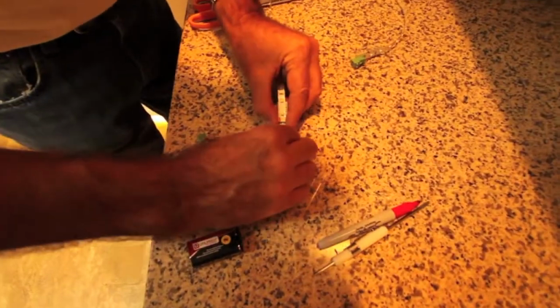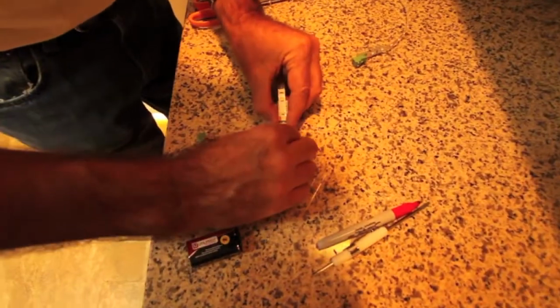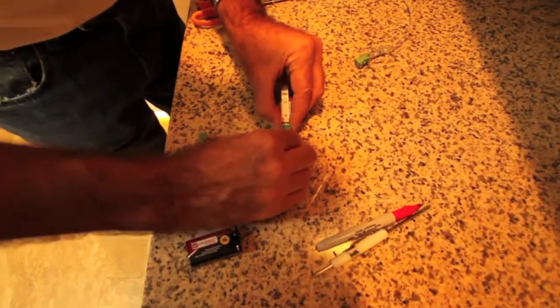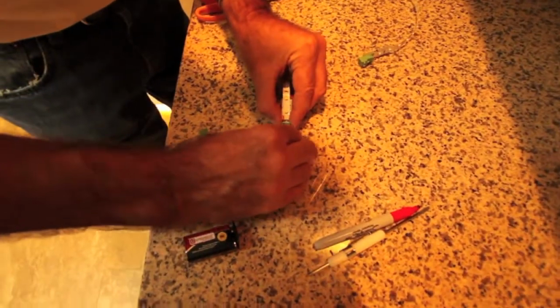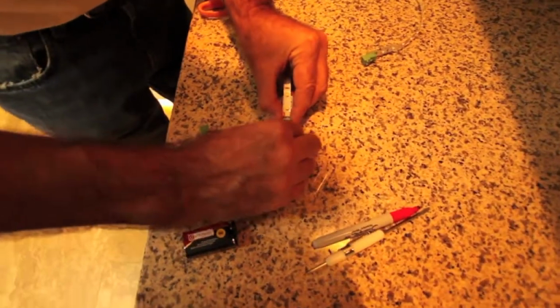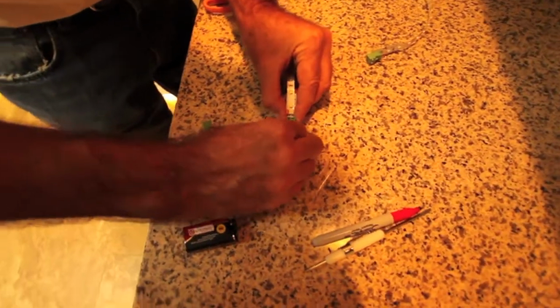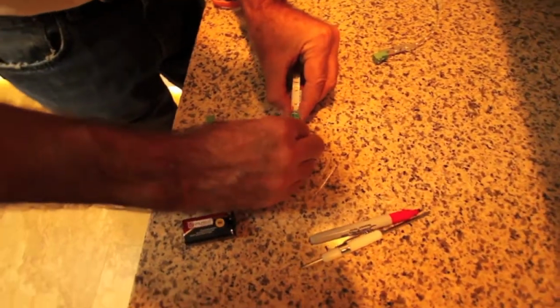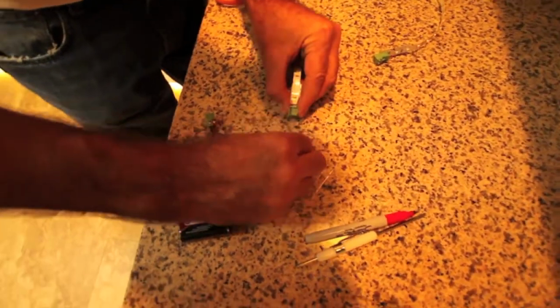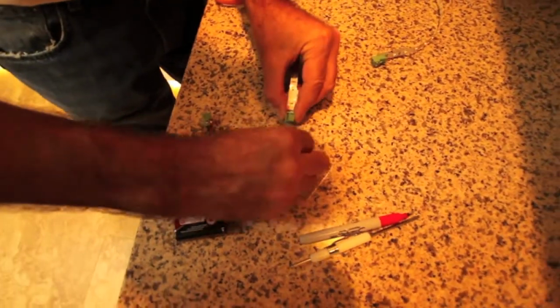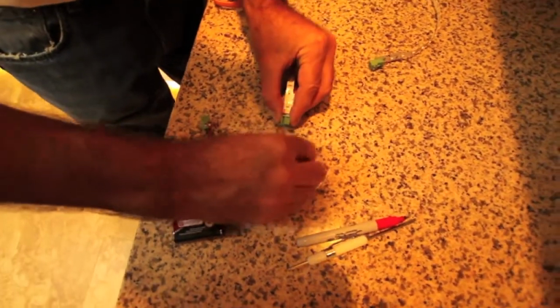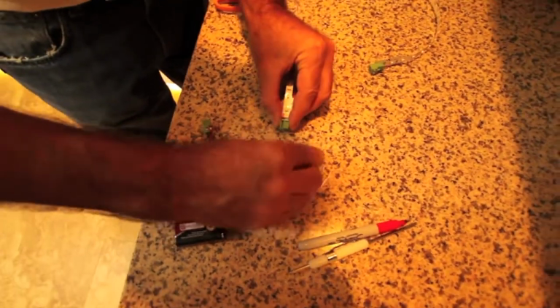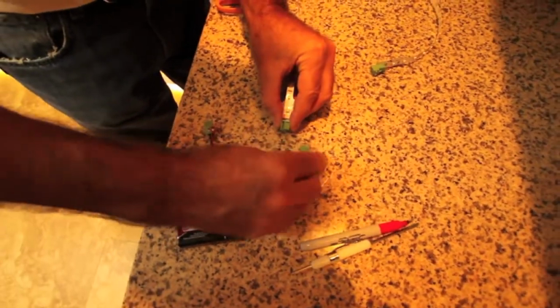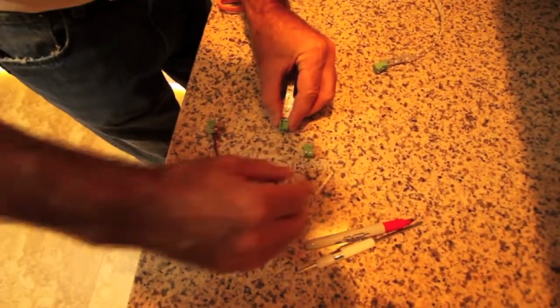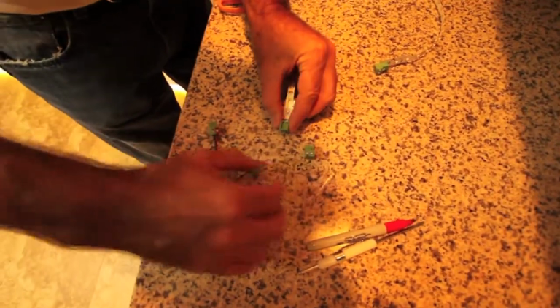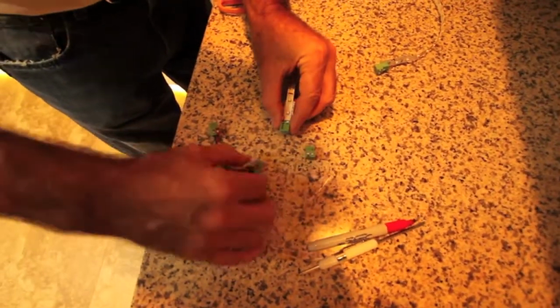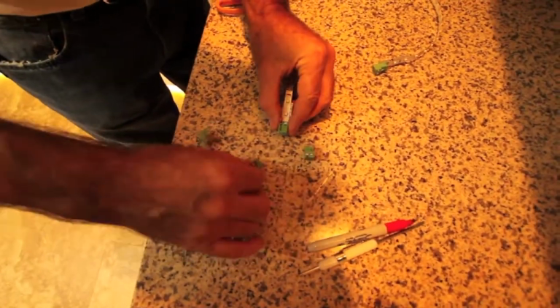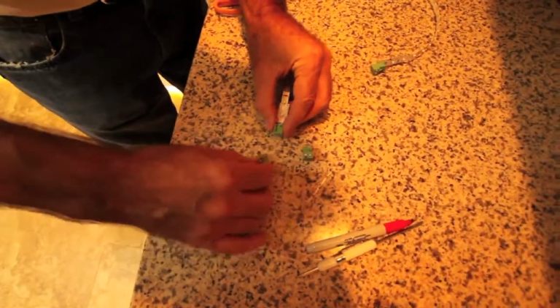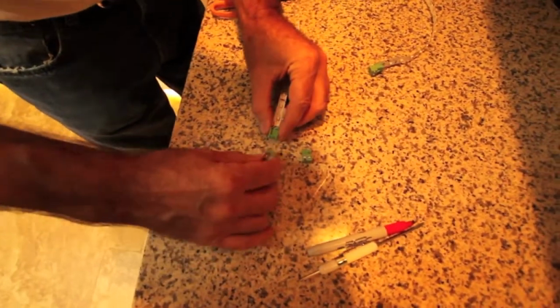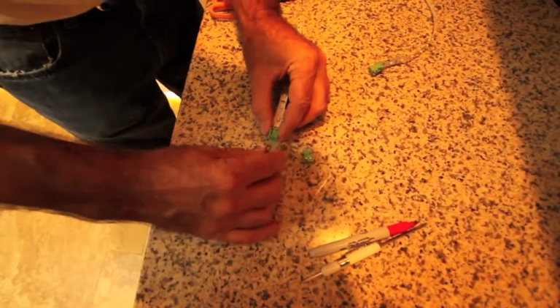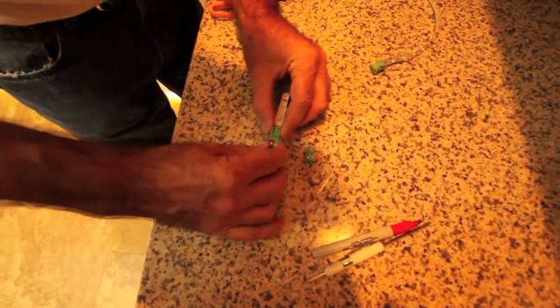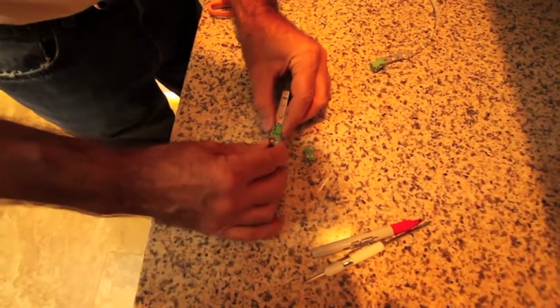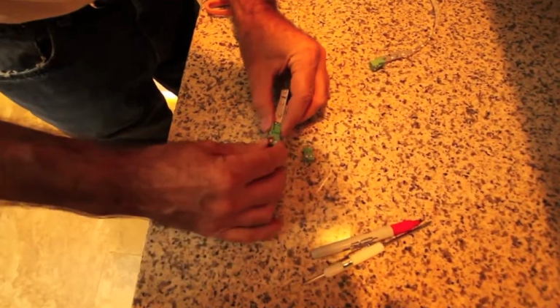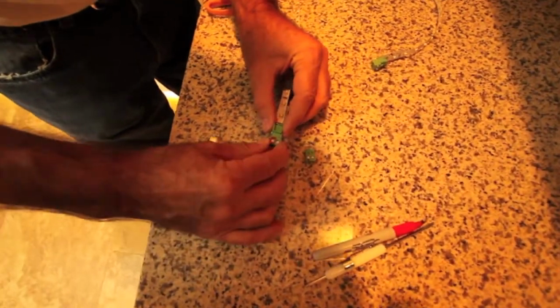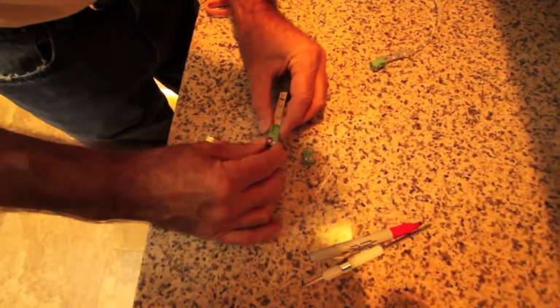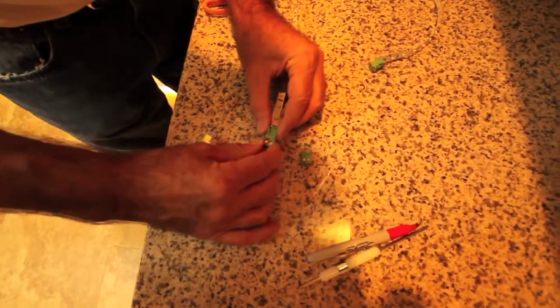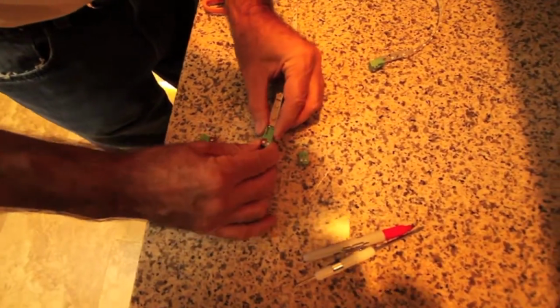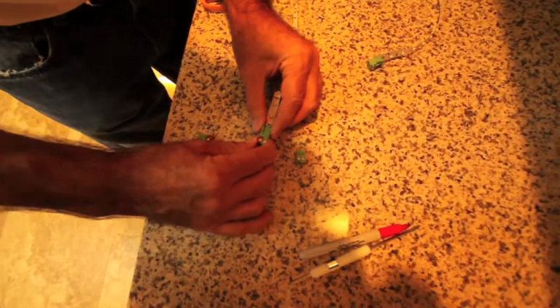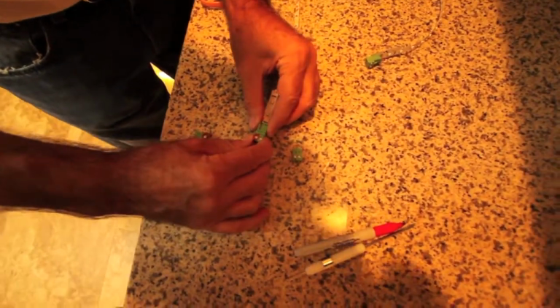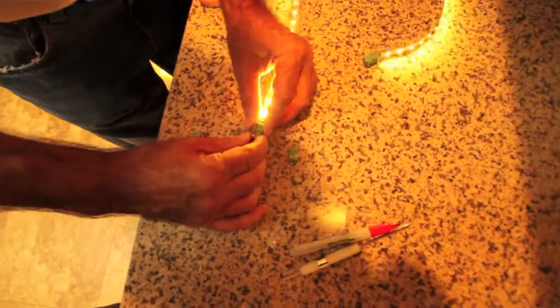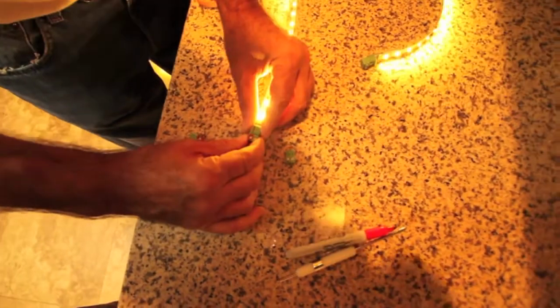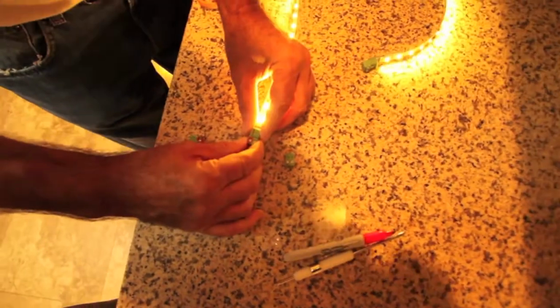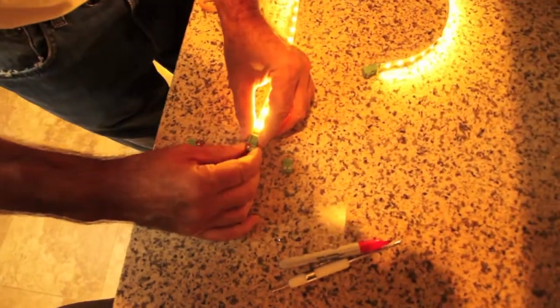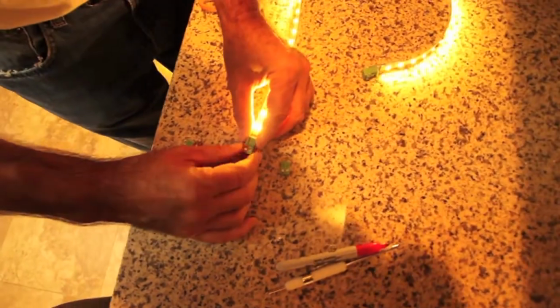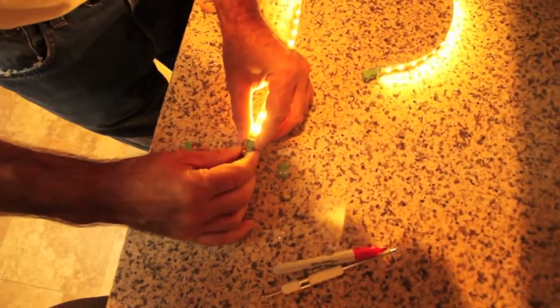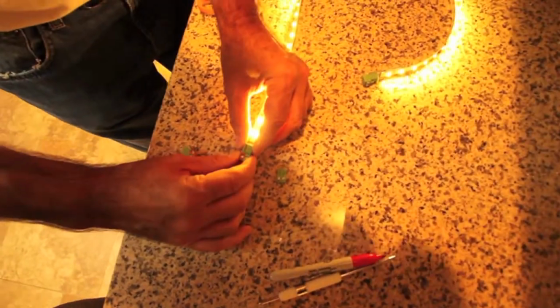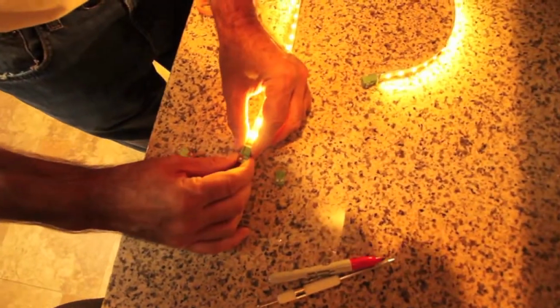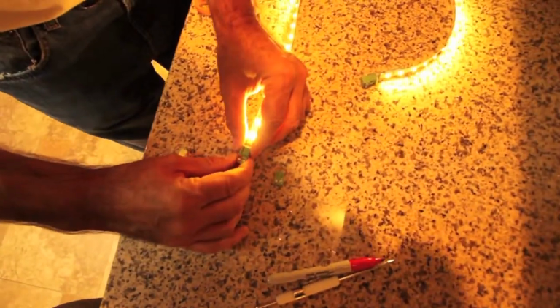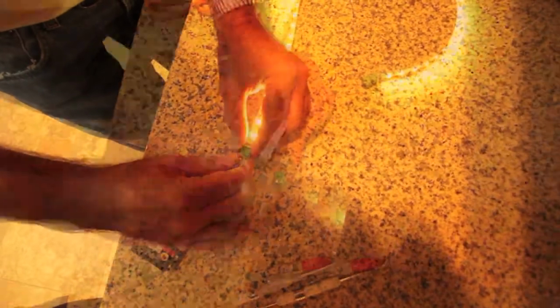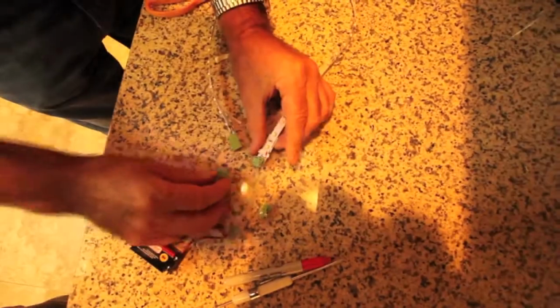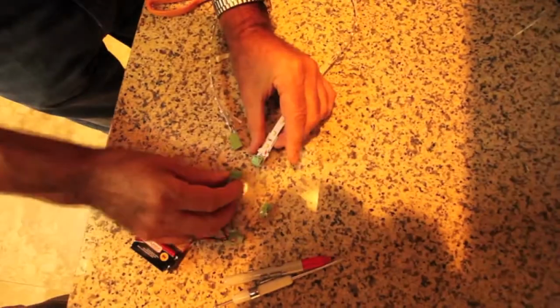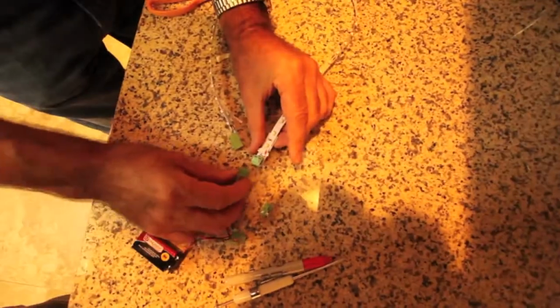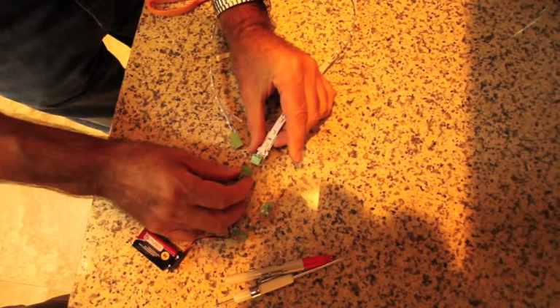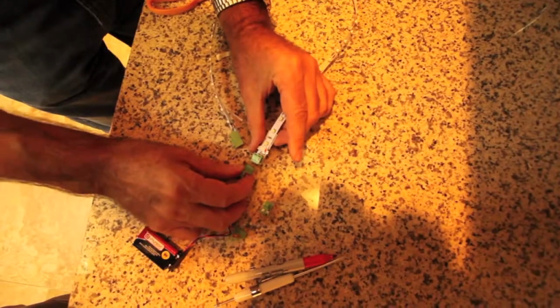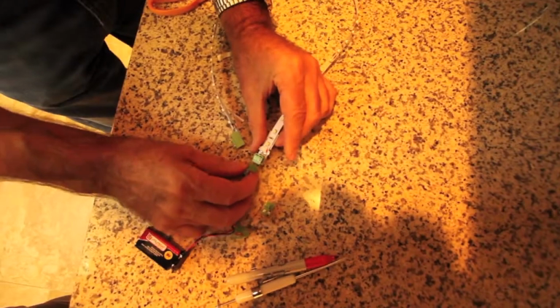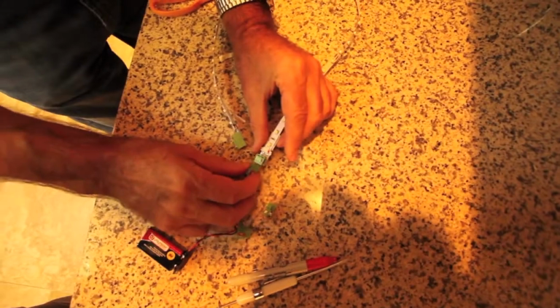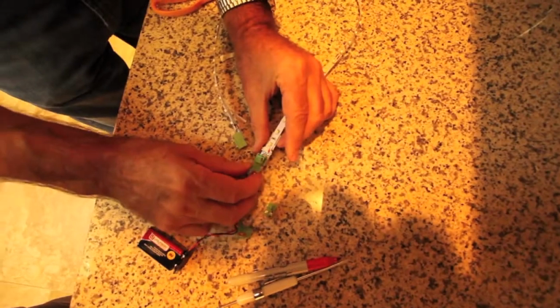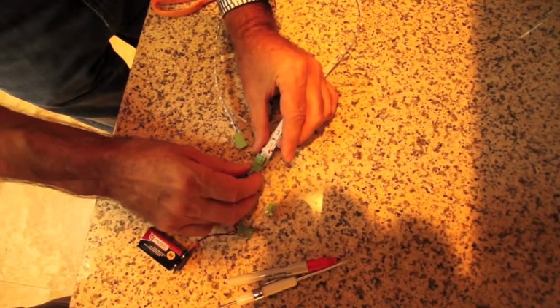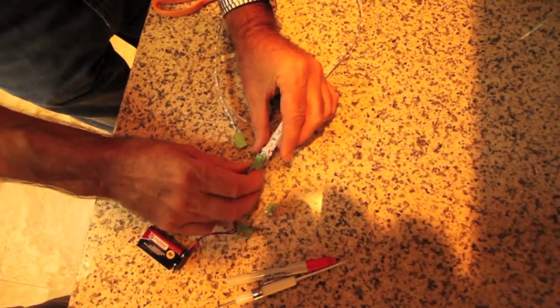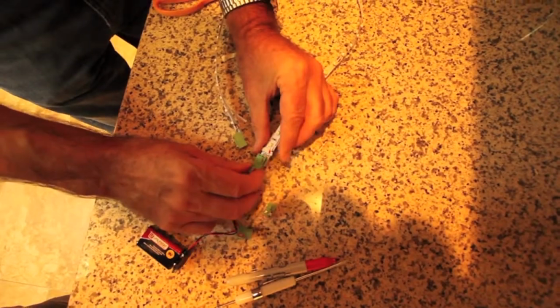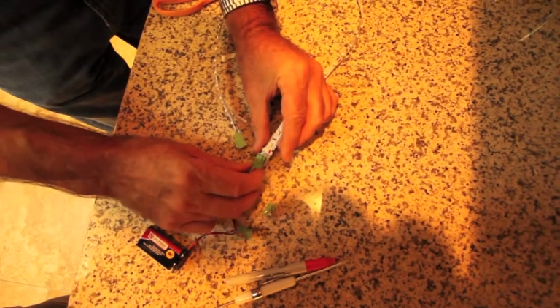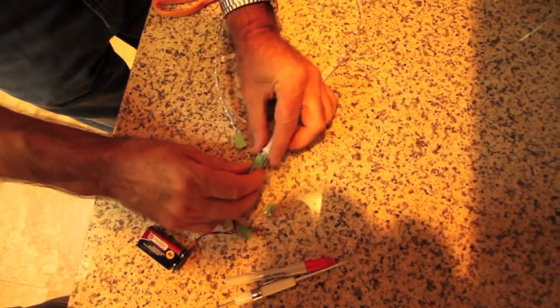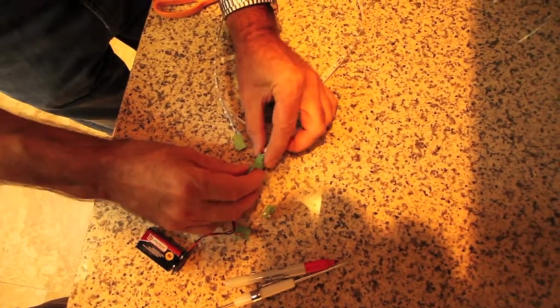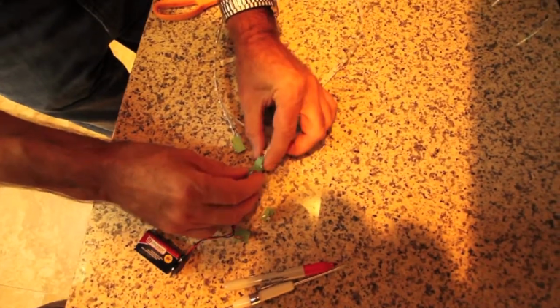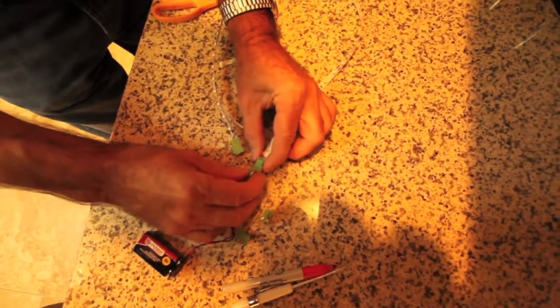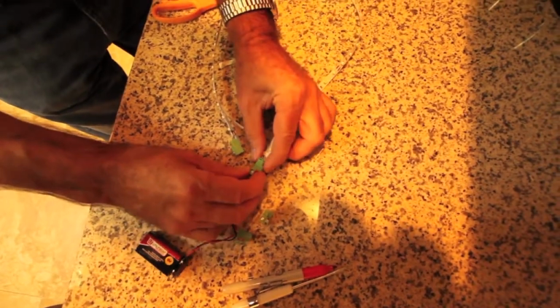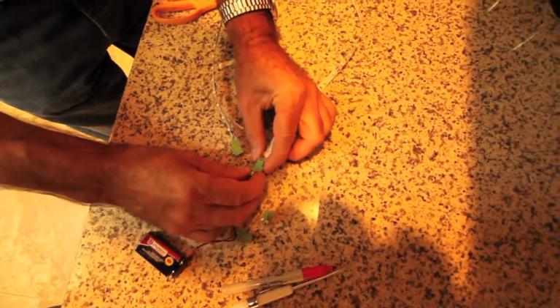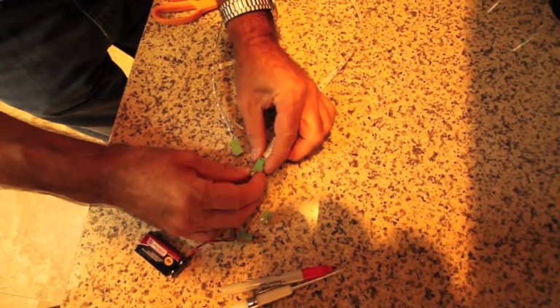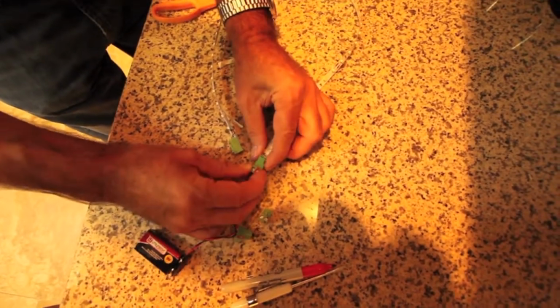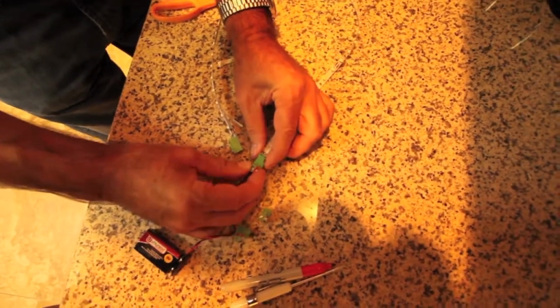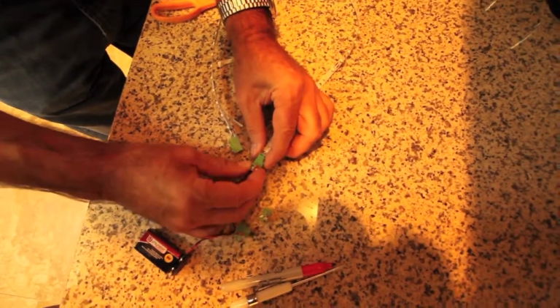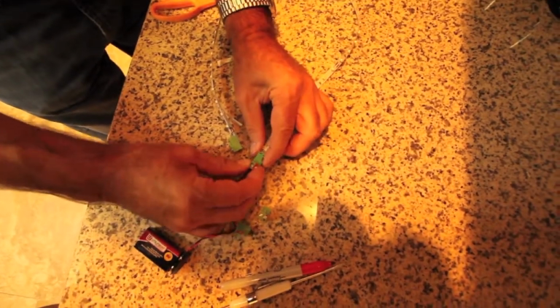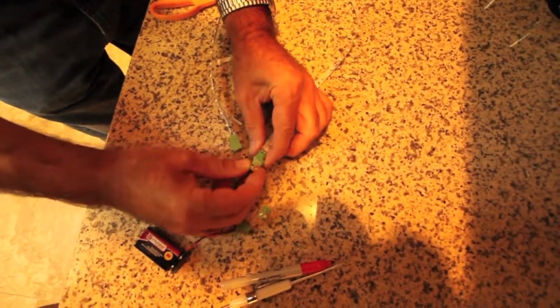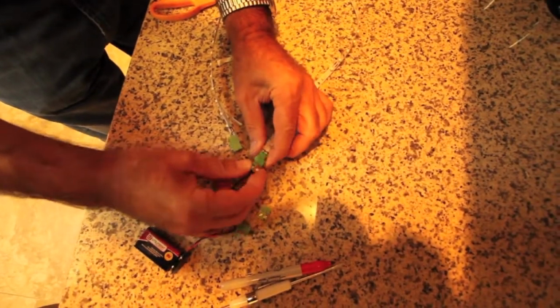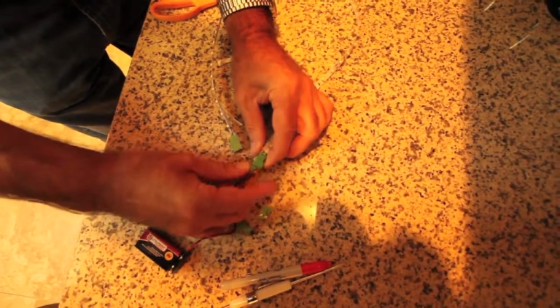Before installing the strip, use your 9-volt flex tester. Test each end of your LED strip to ensure the terminations are correct.